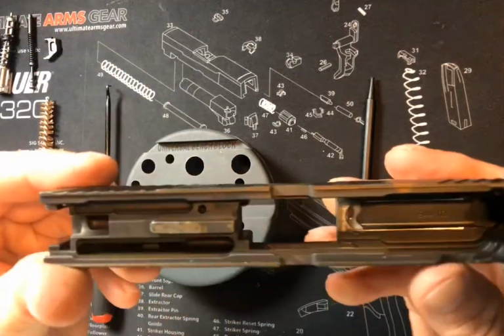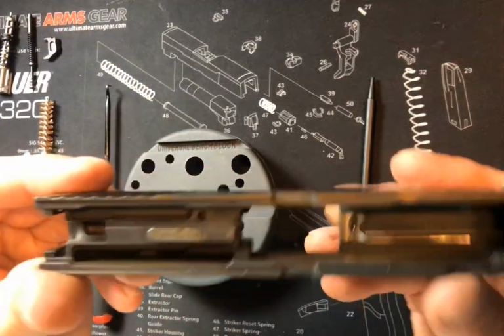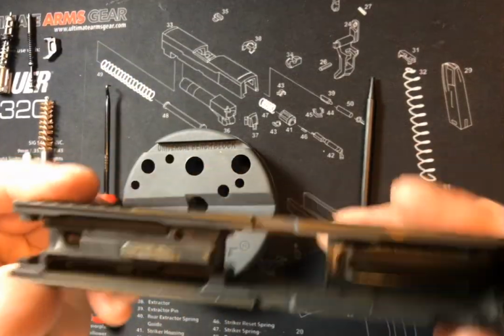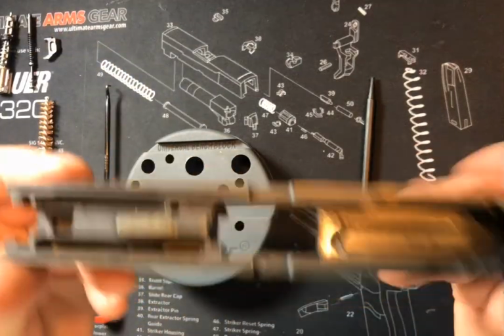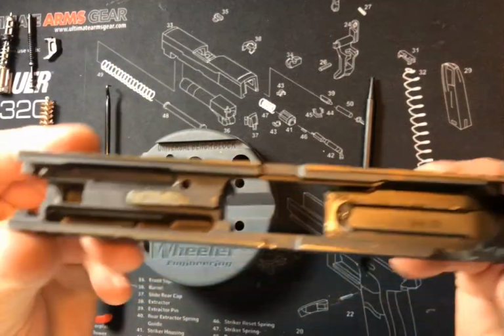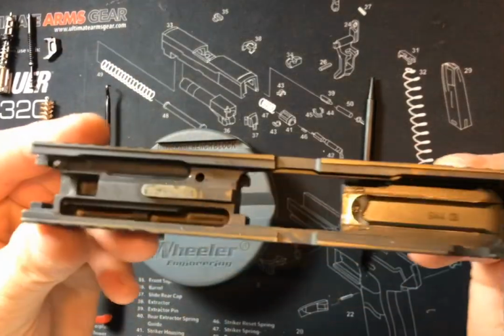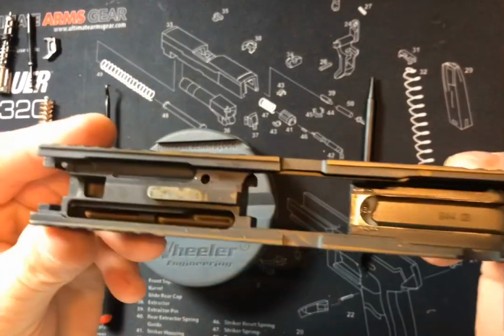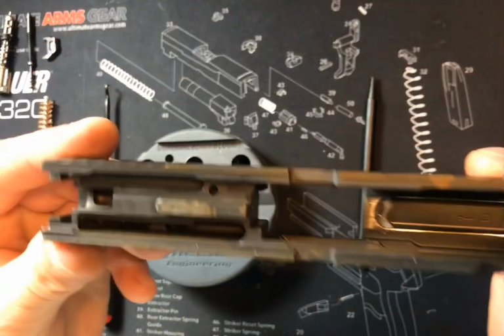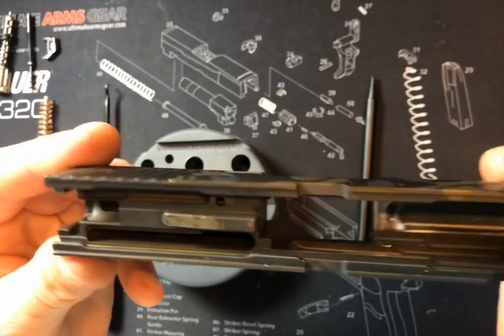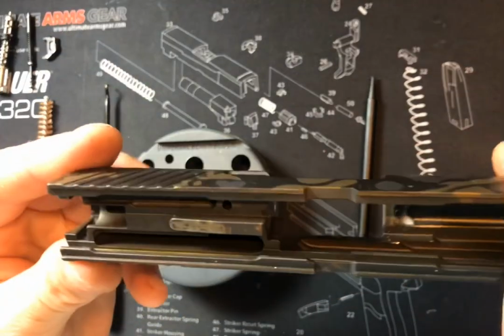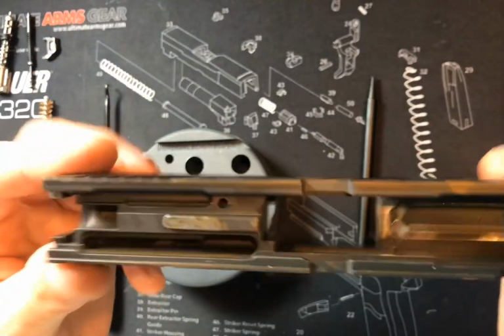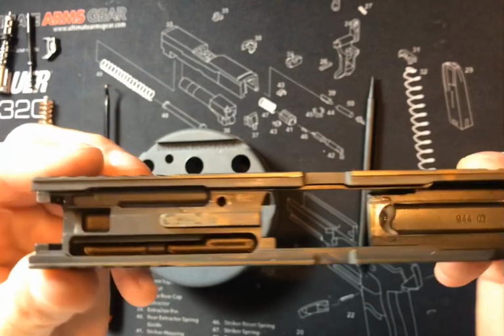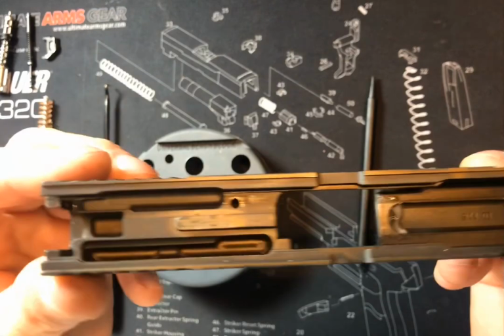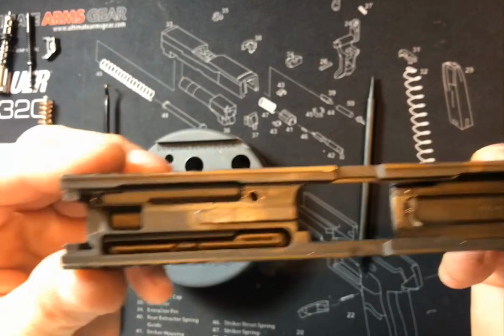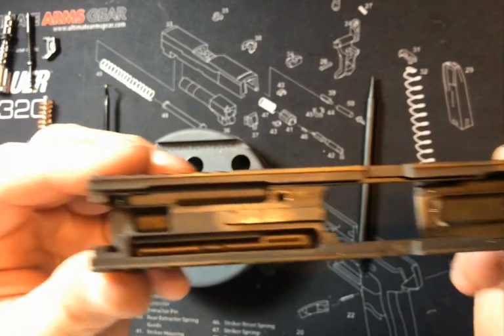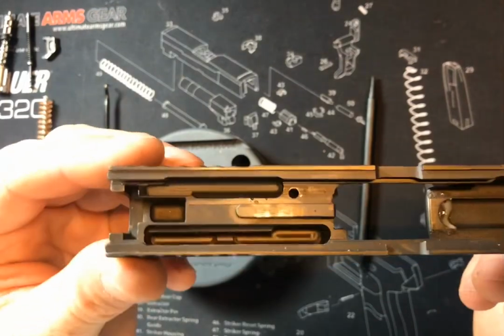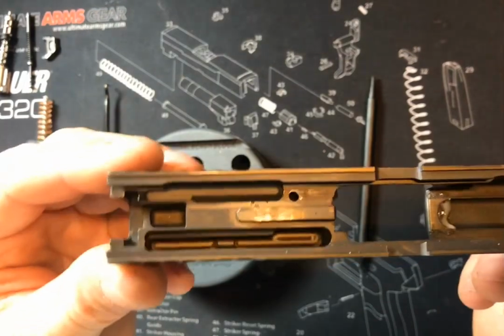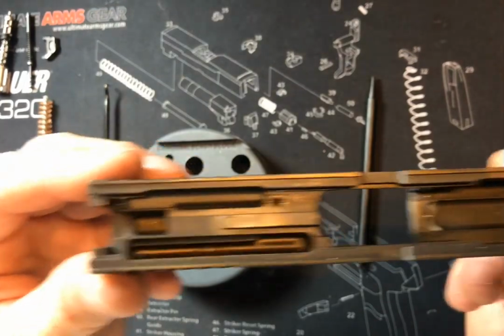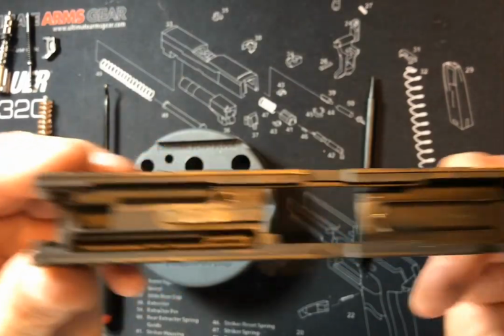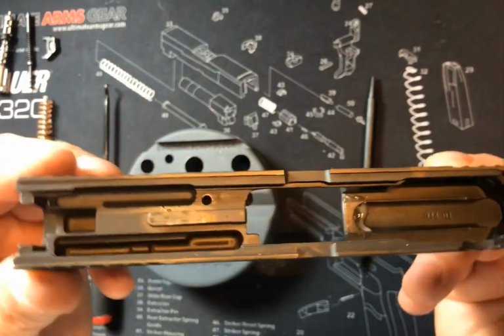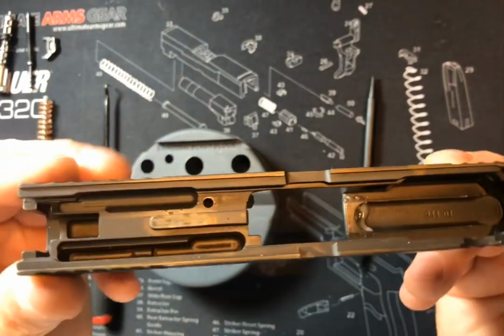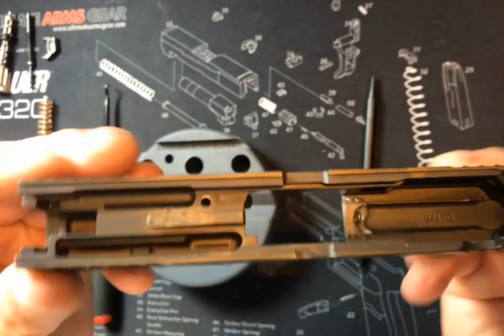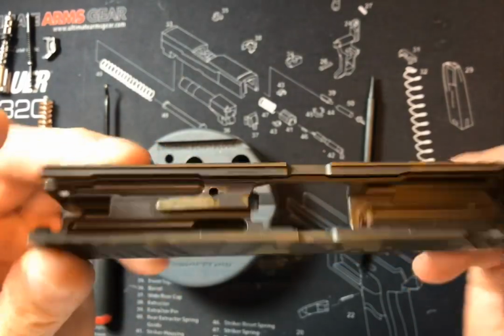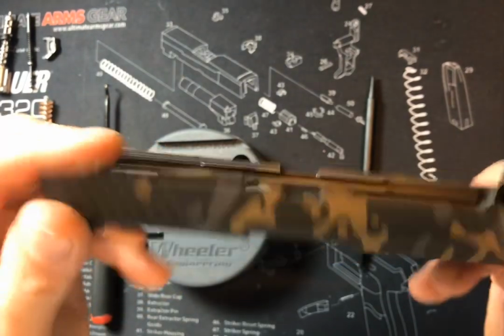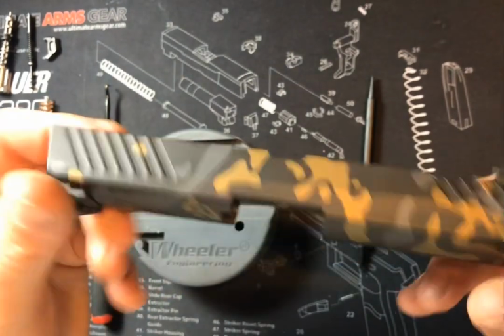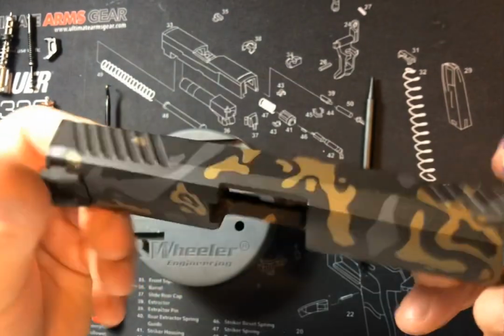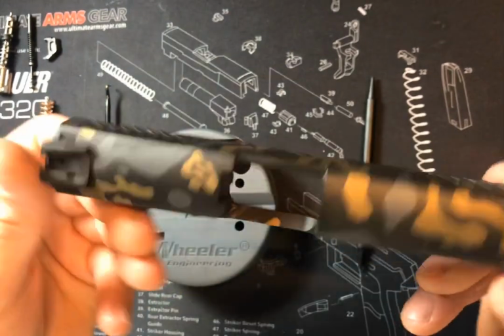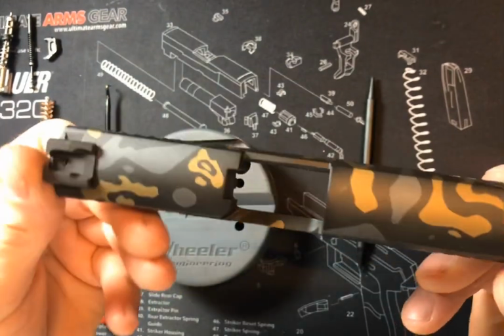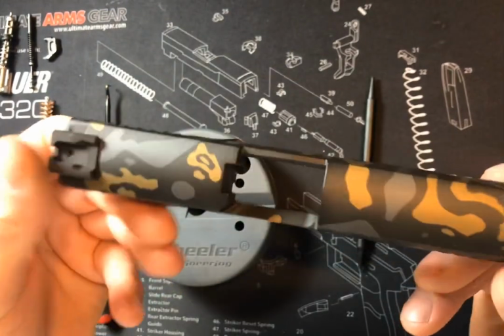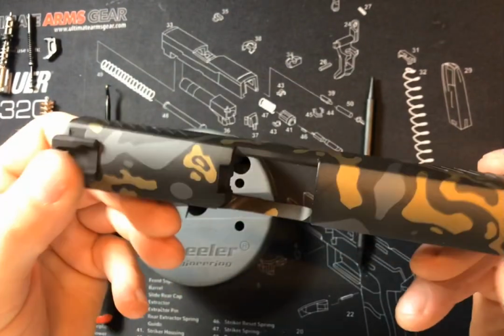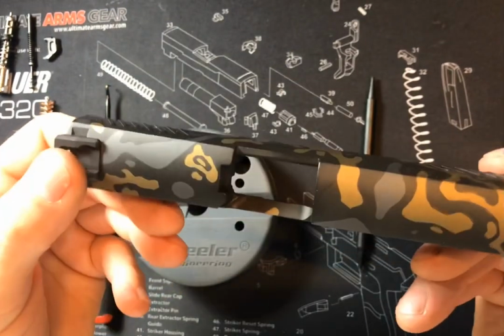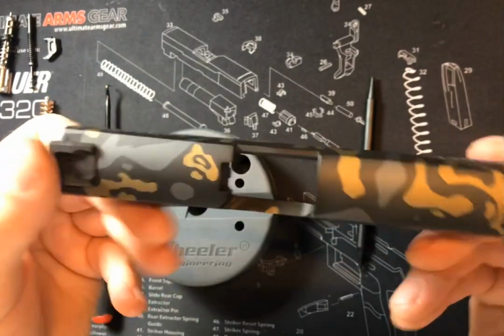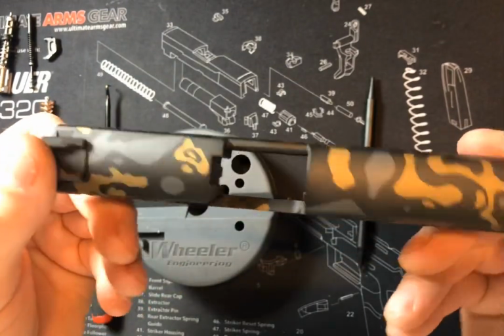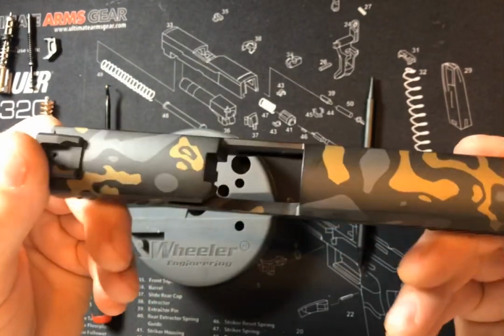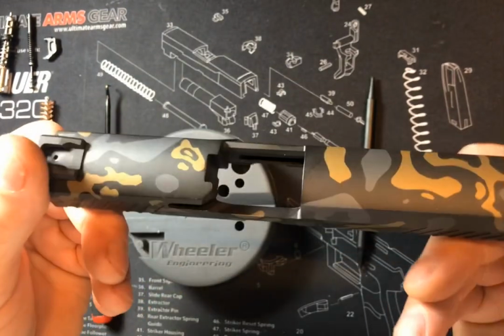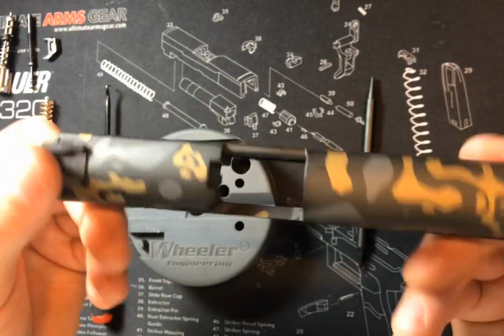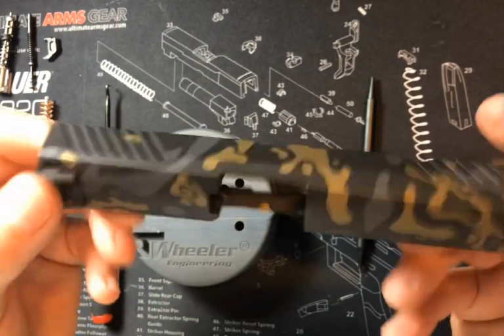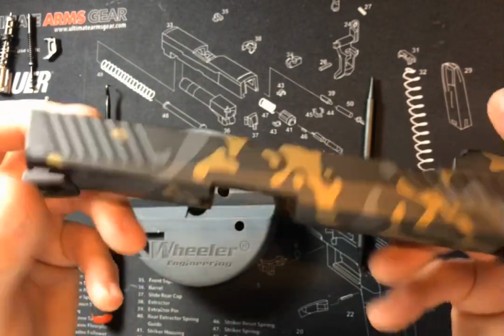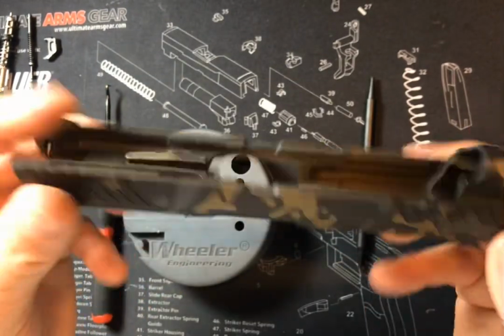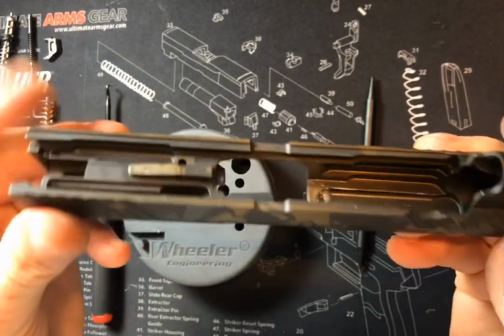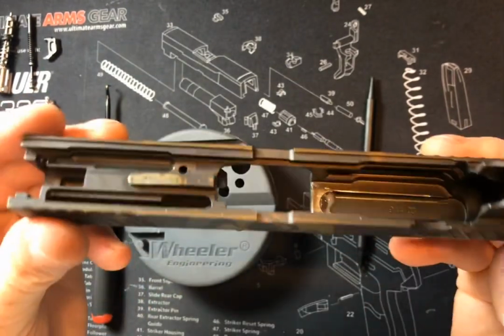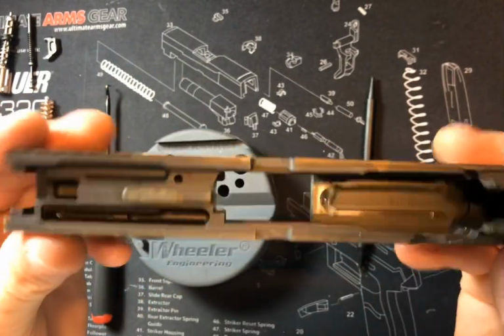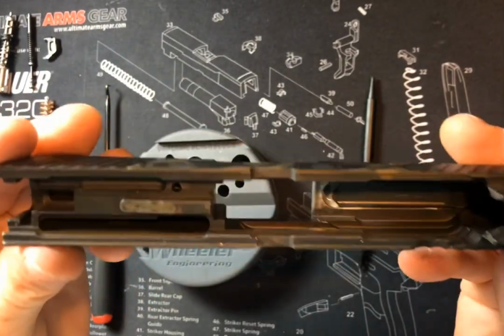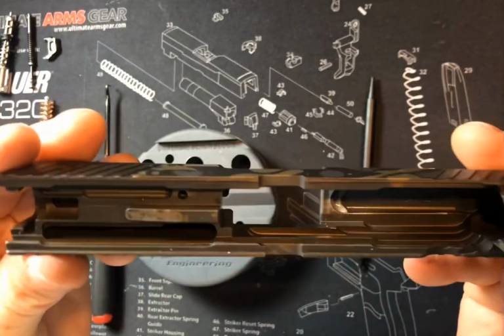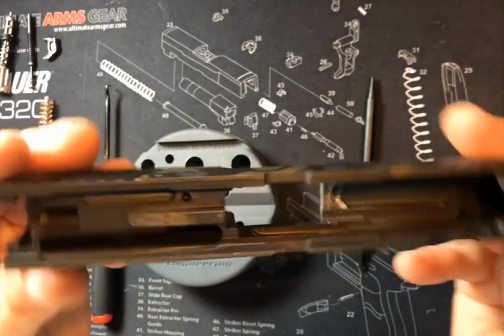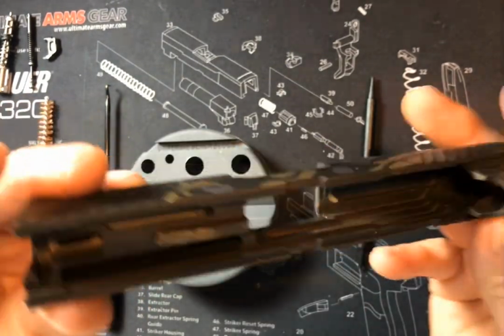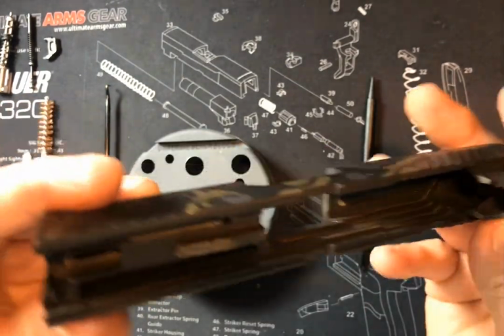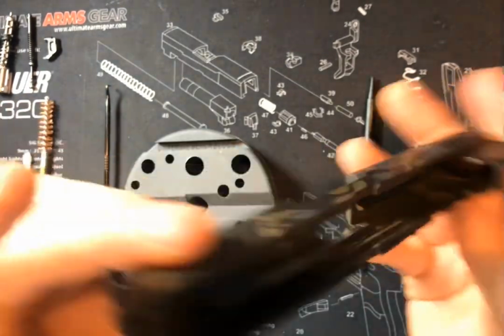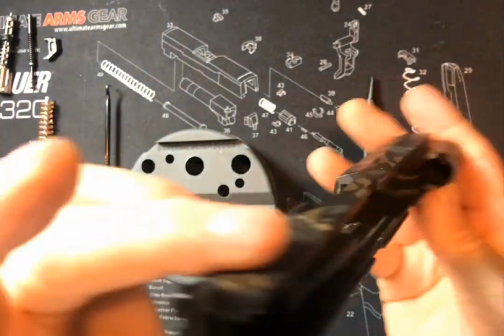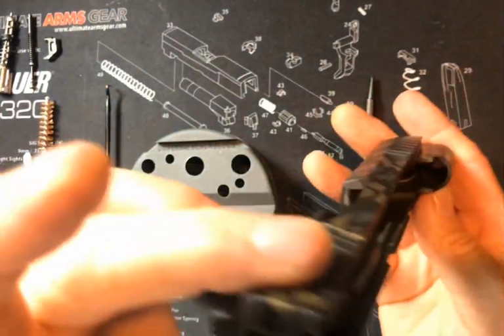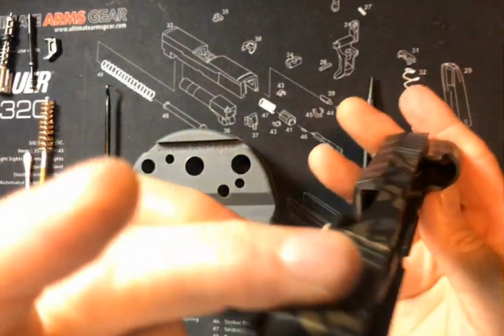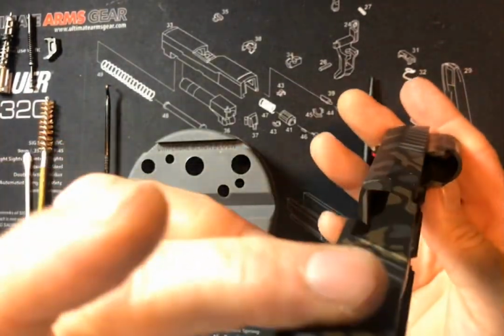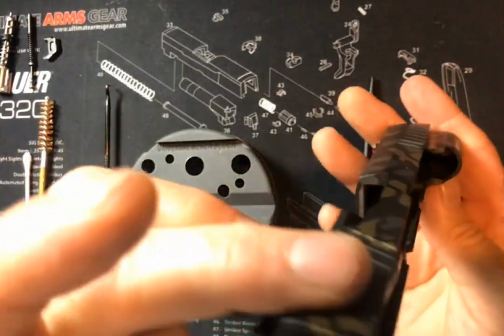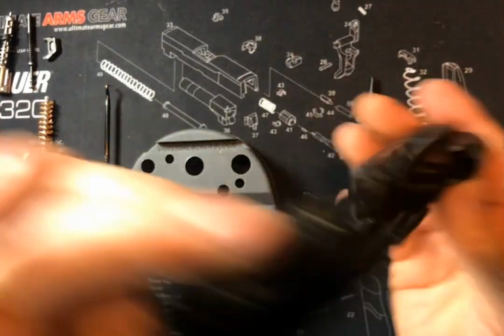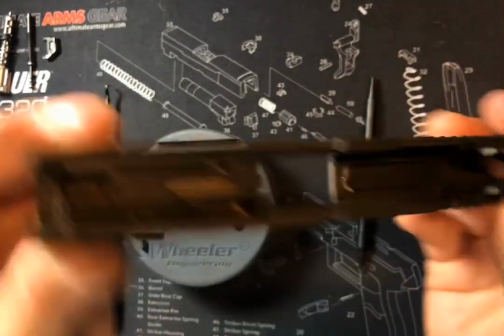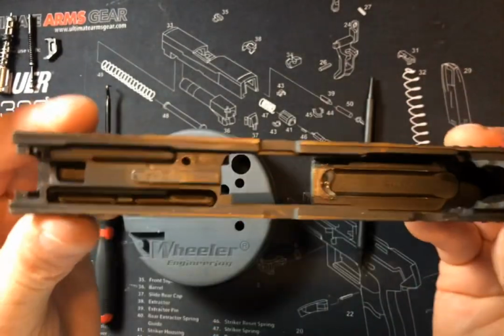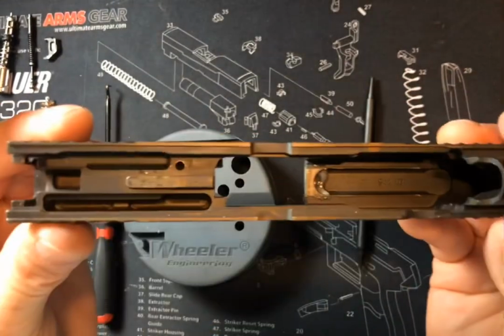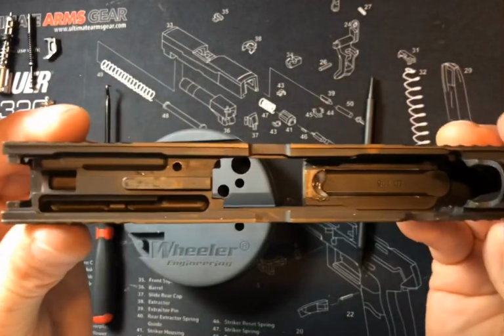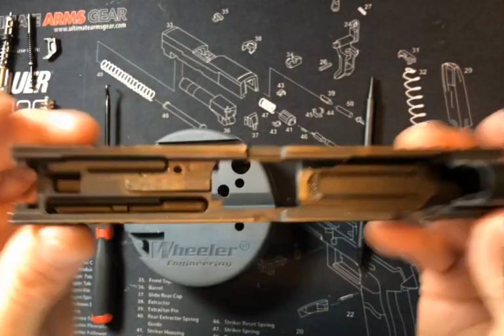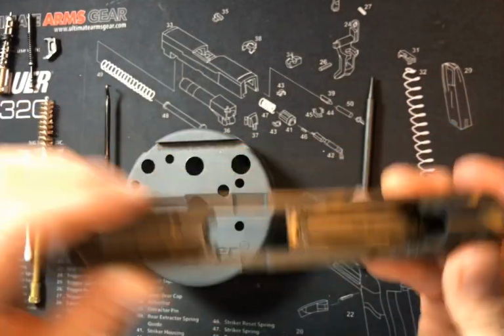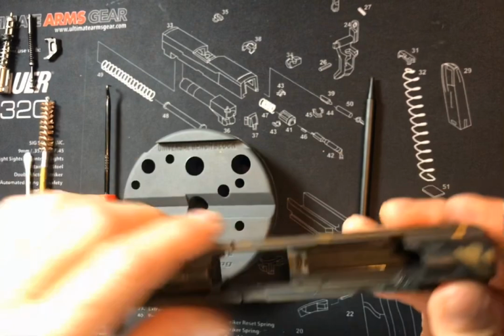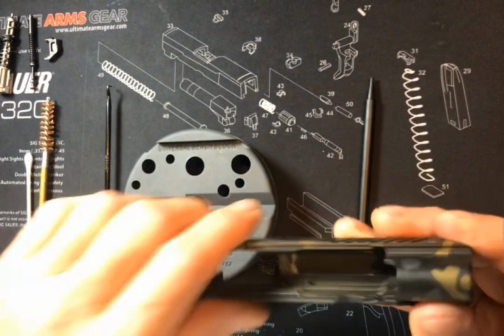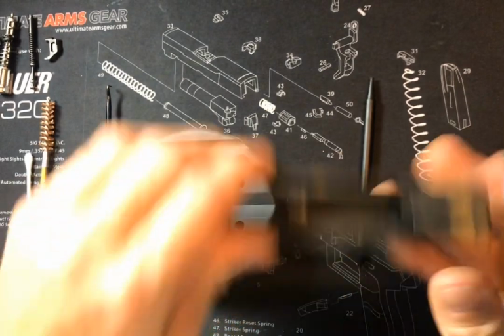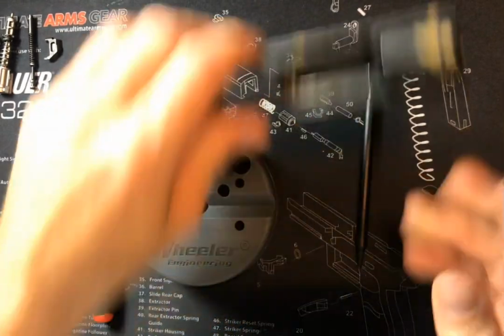So basically everything has been removed from the slide with the exception of the sights. That's it — it's that simple.